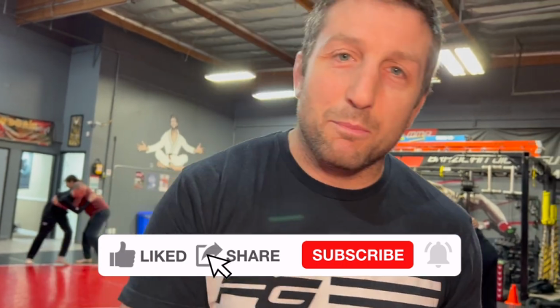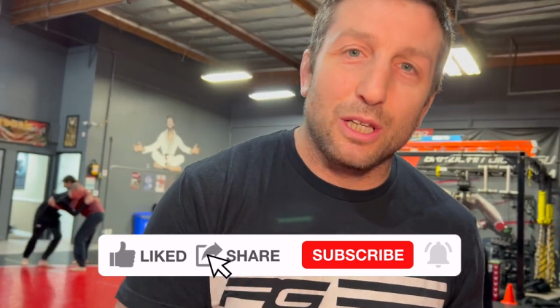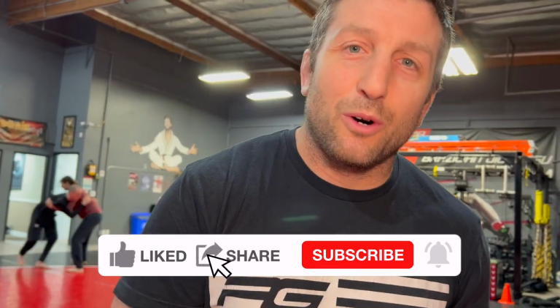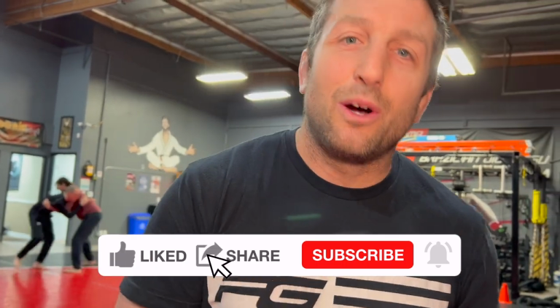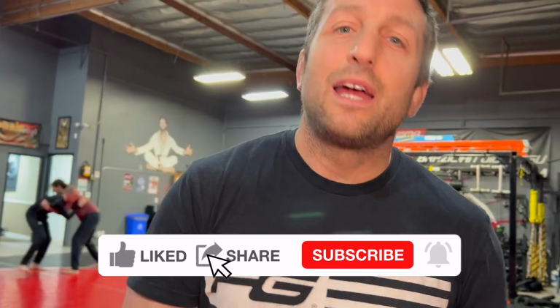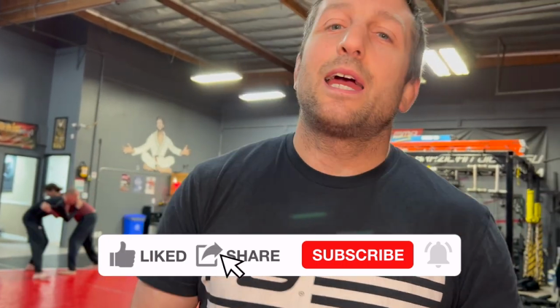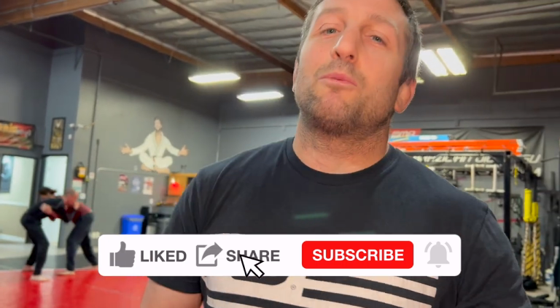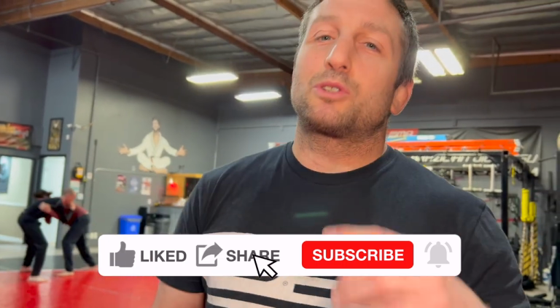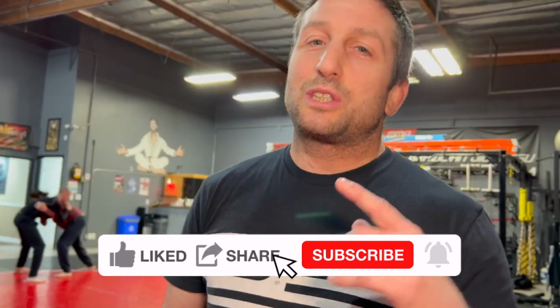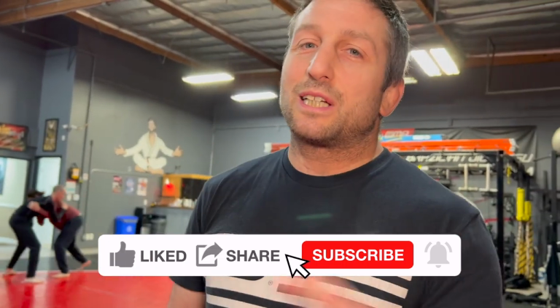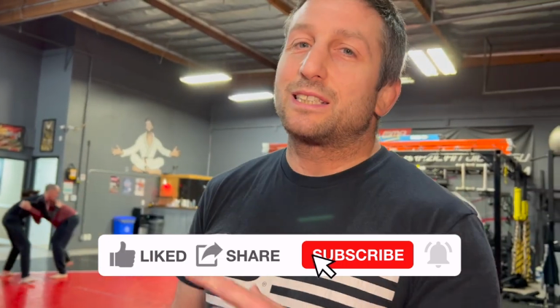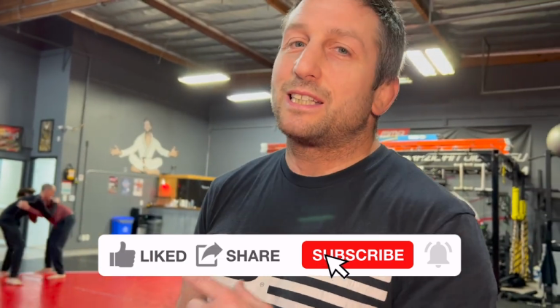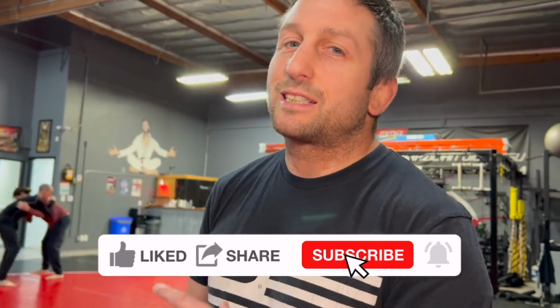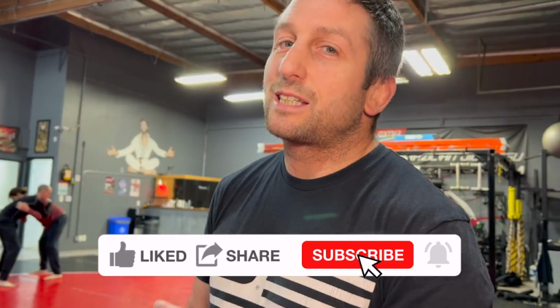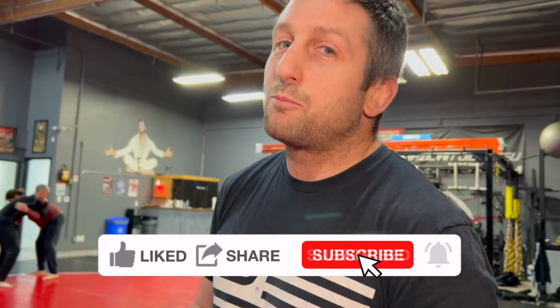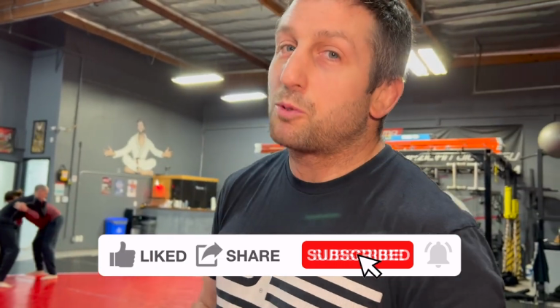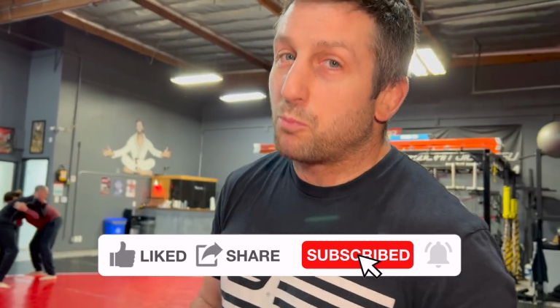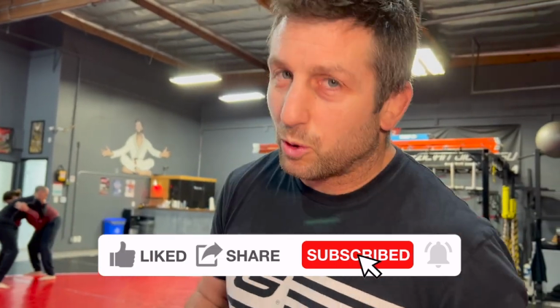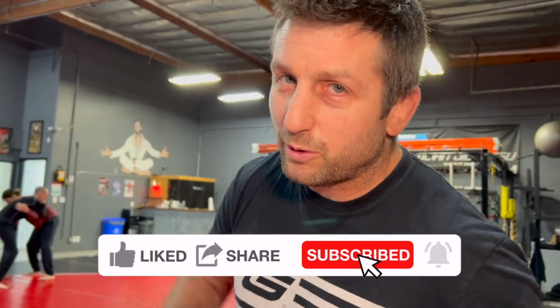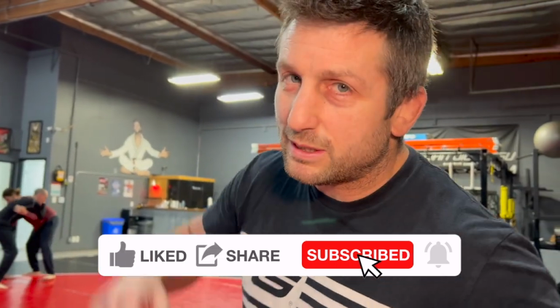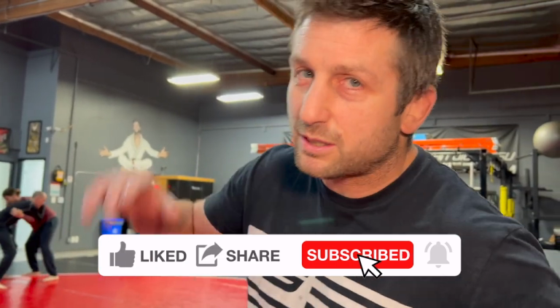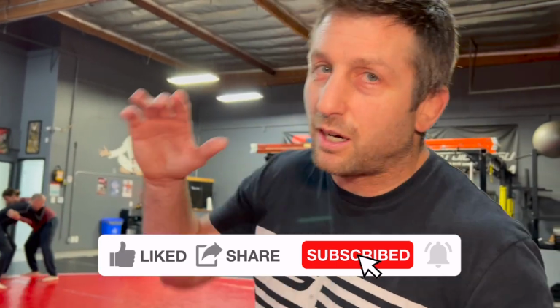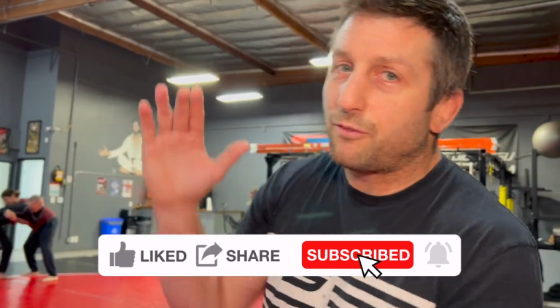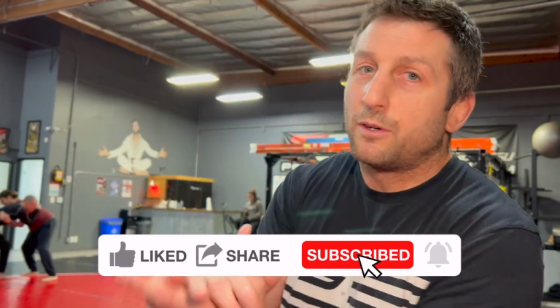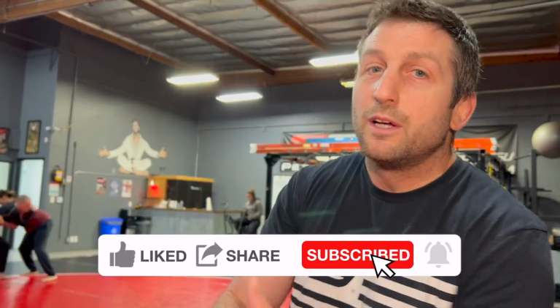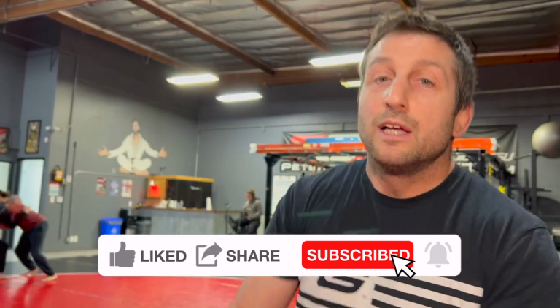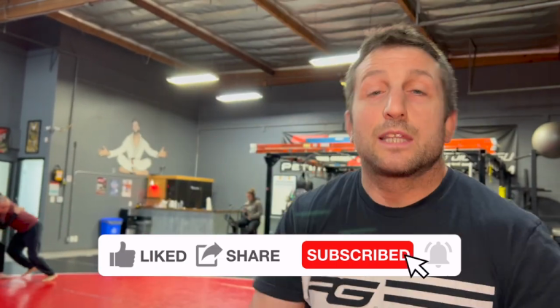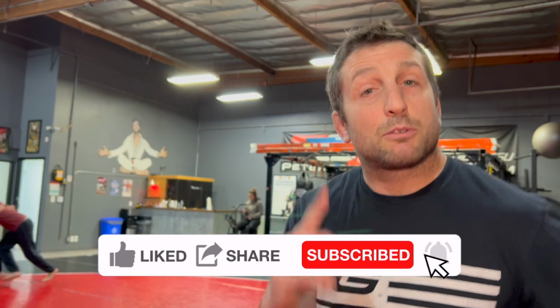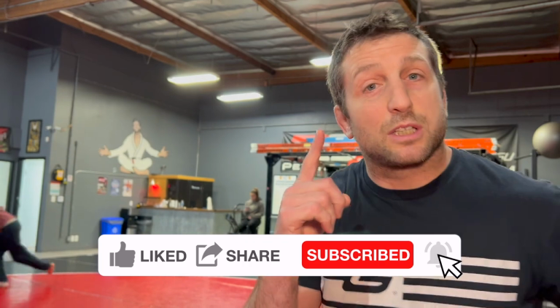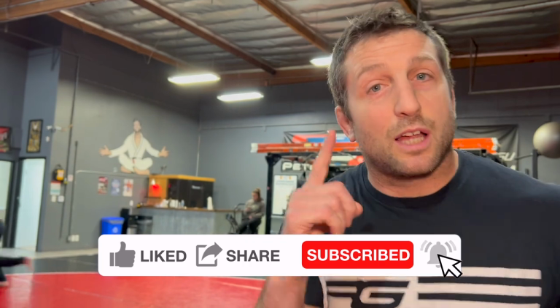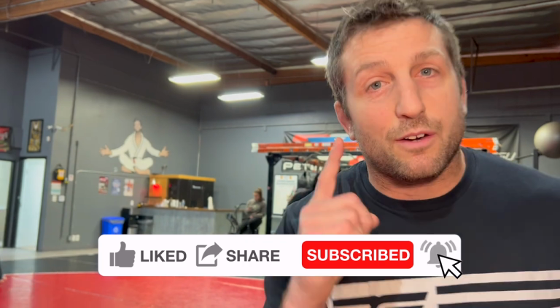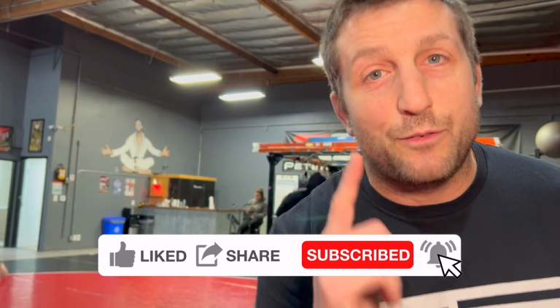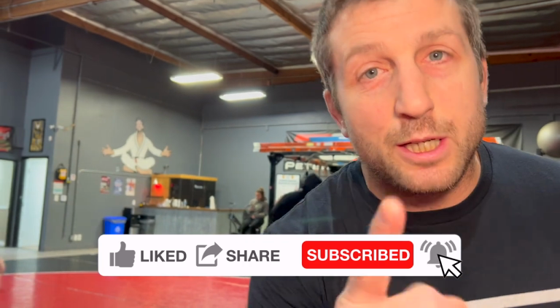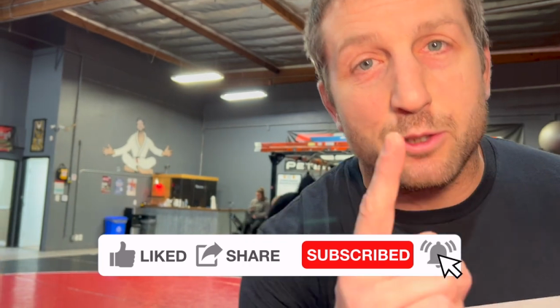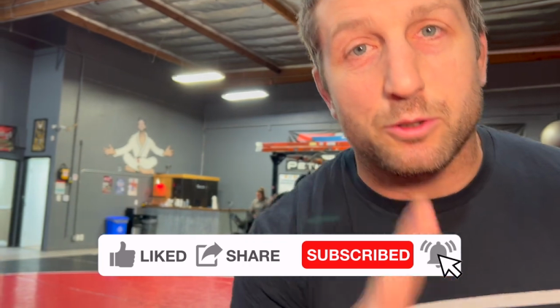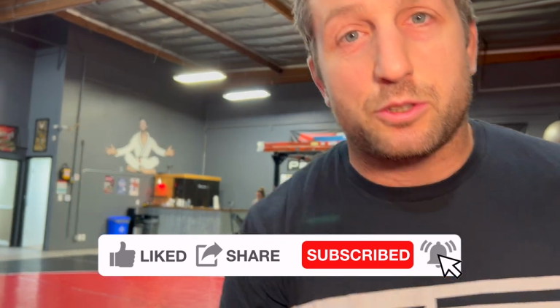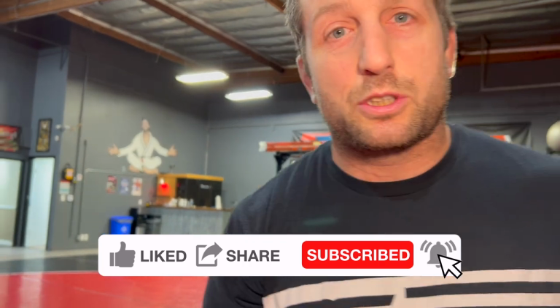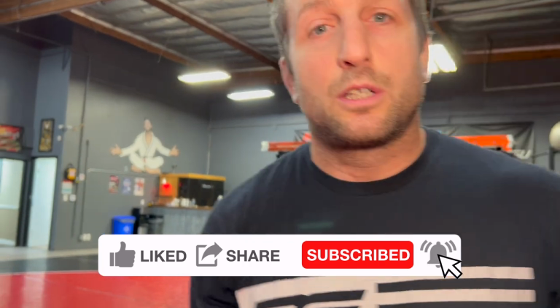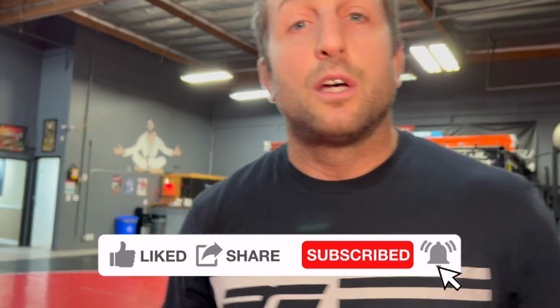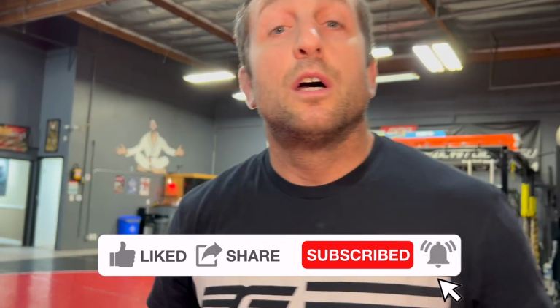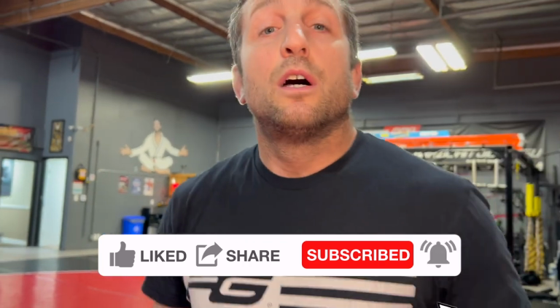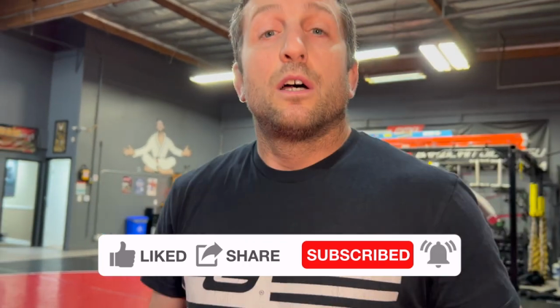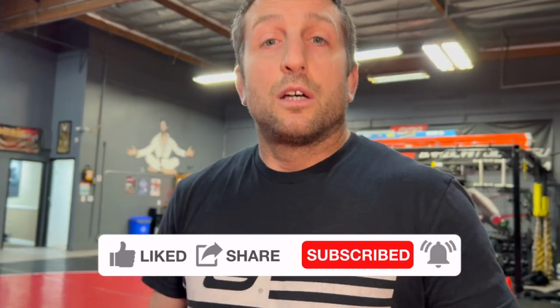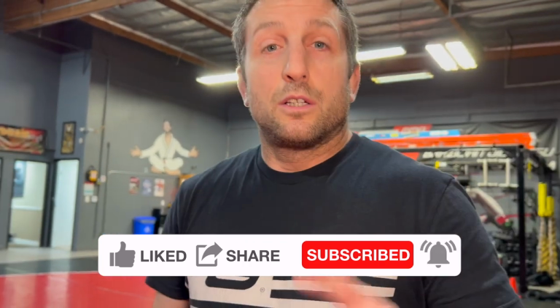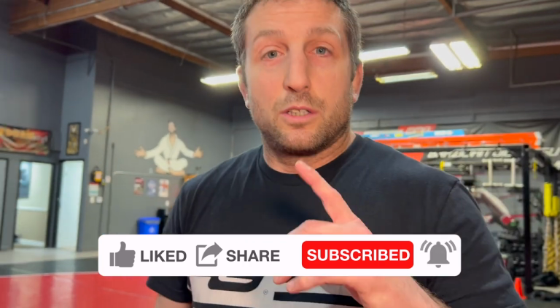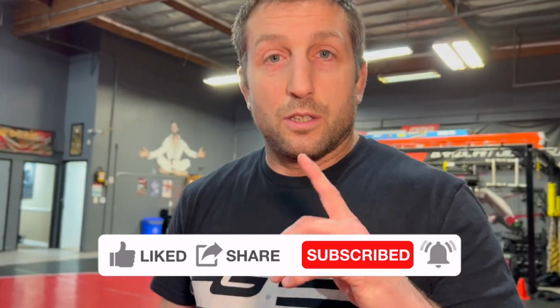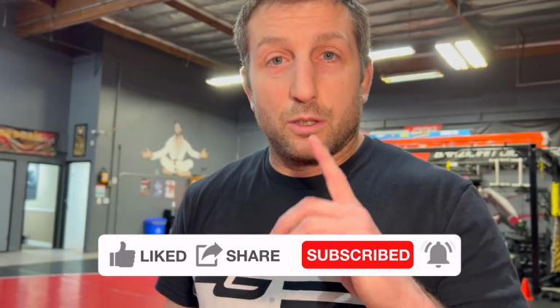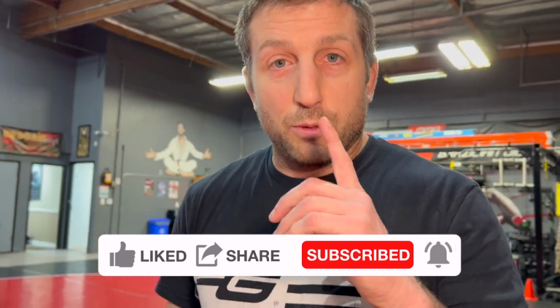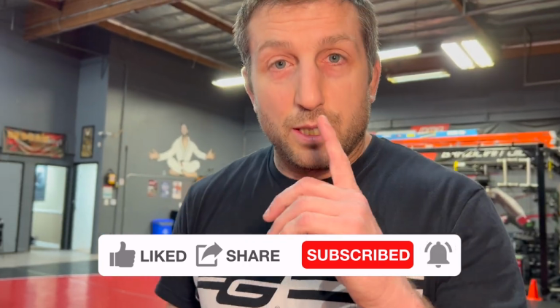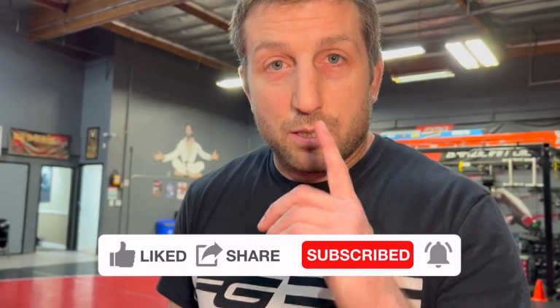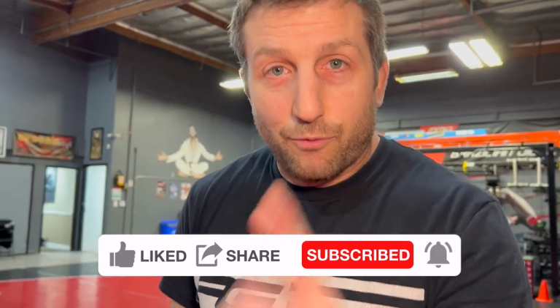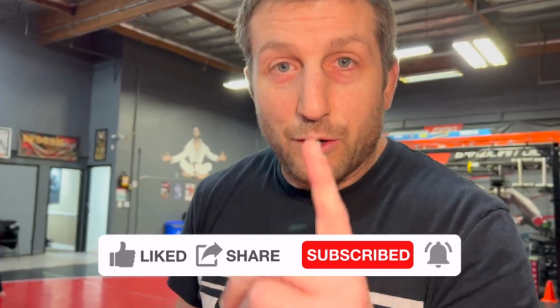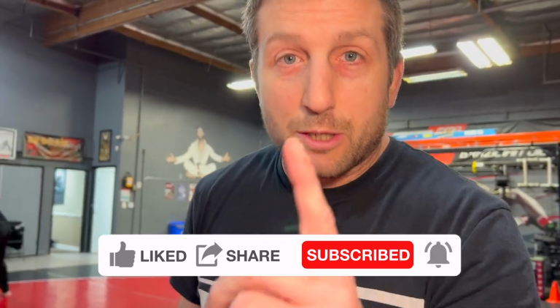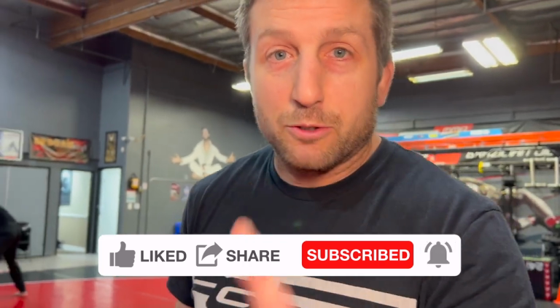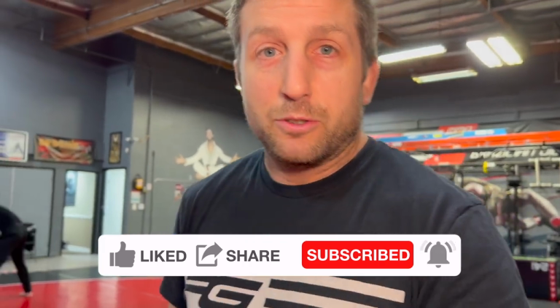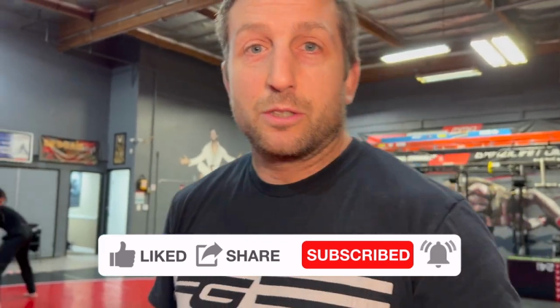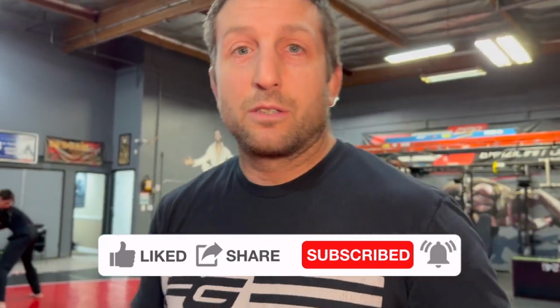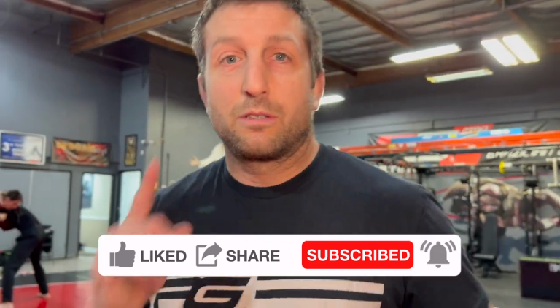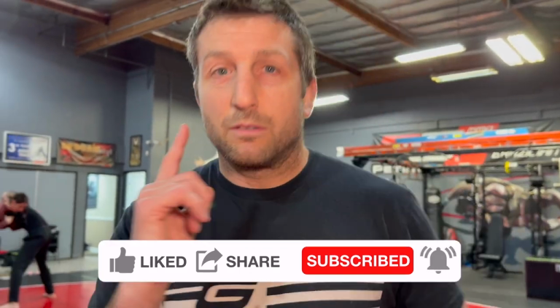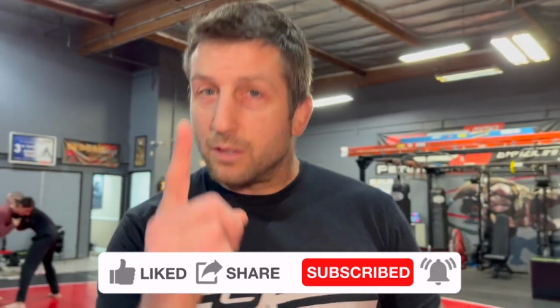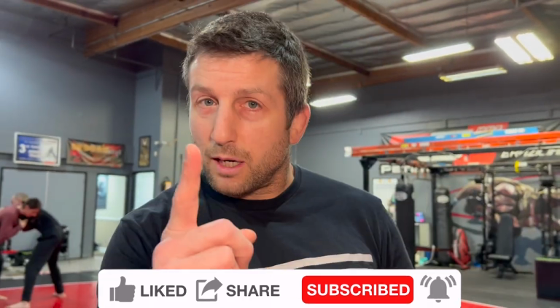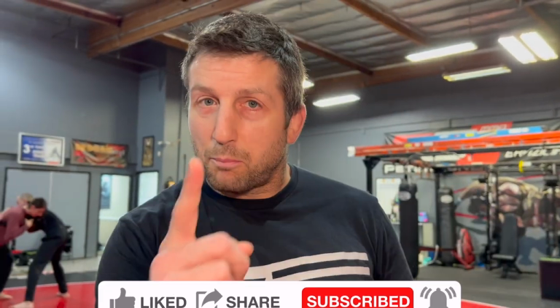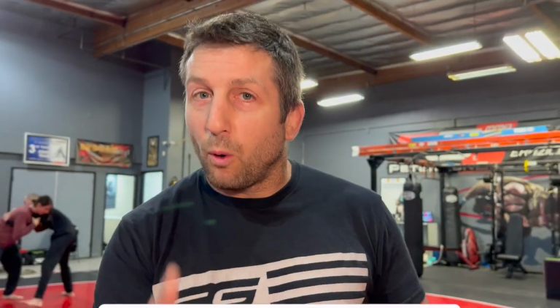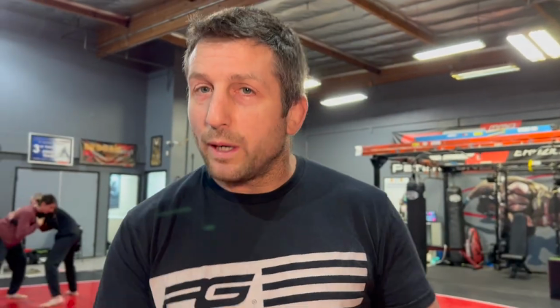Alright — like, share, subscribe, comment down below, and we'll see you guys next time with more great stuff.